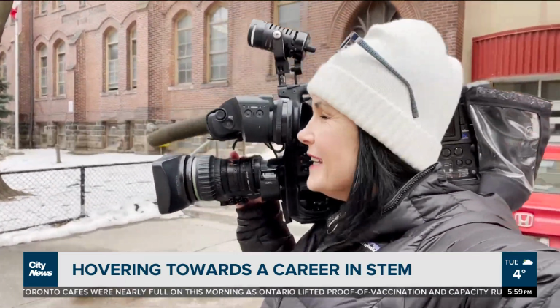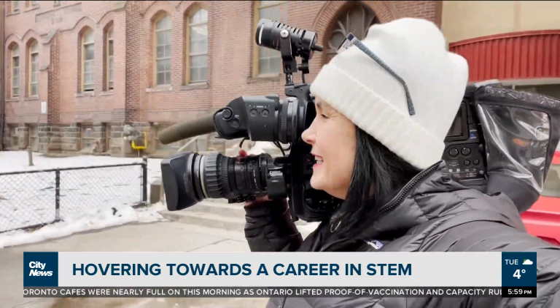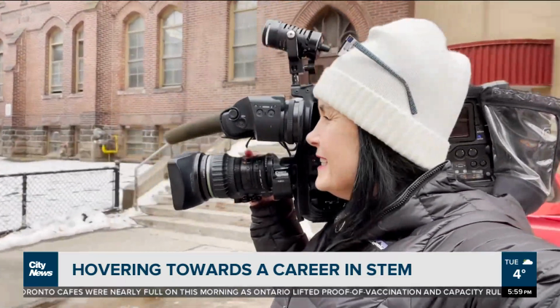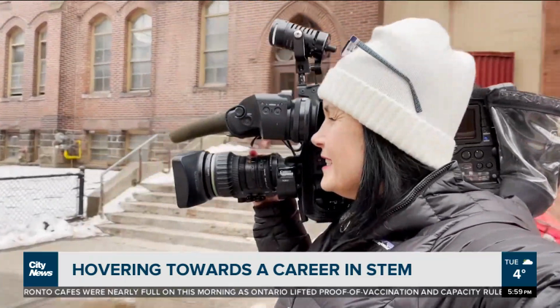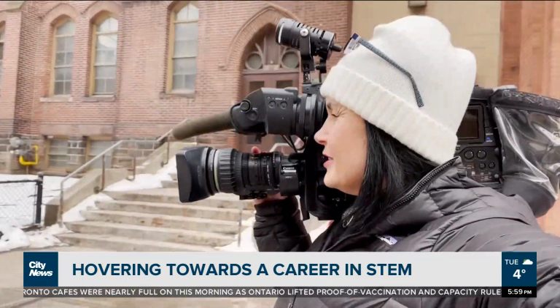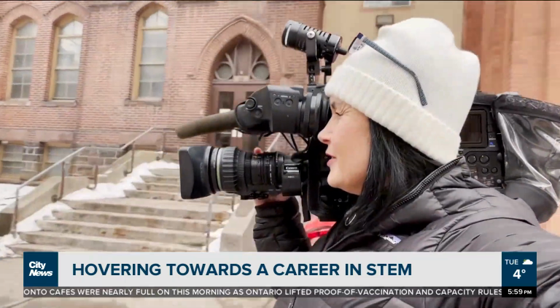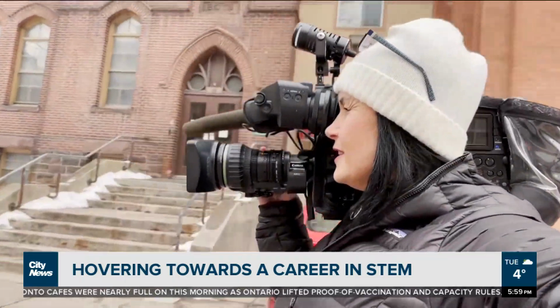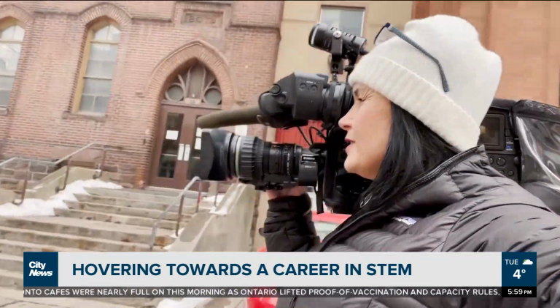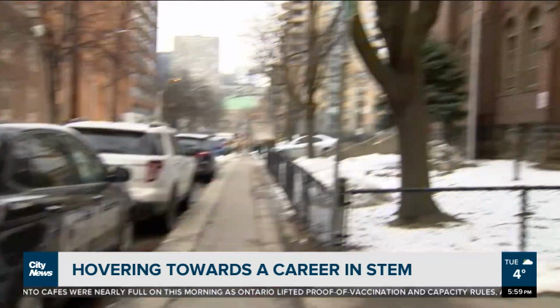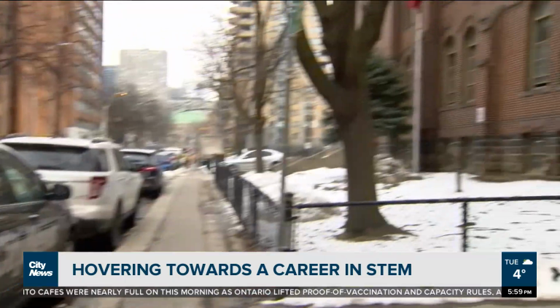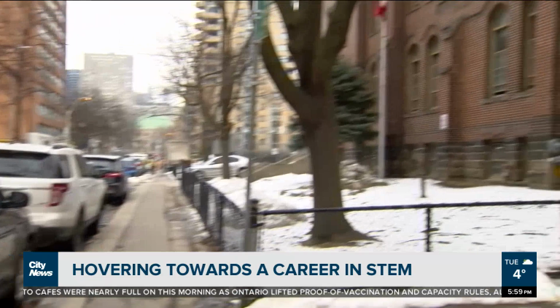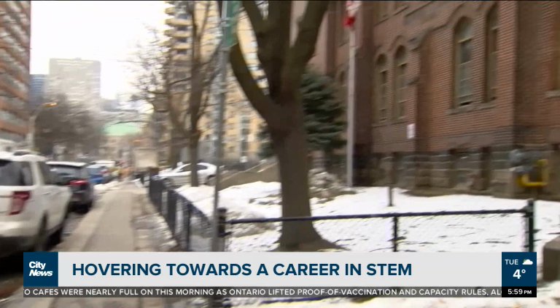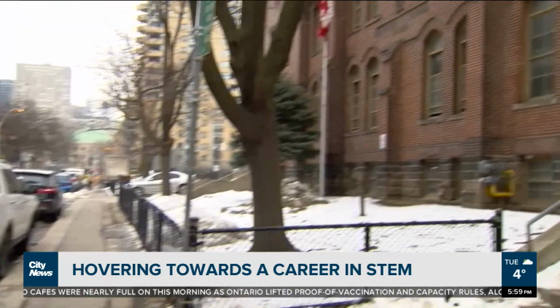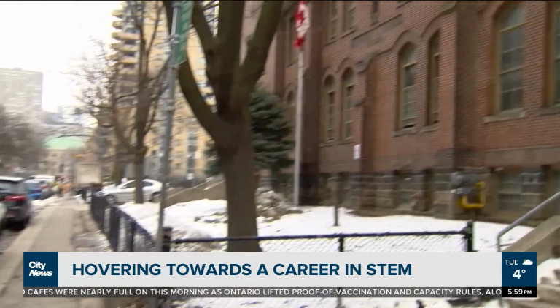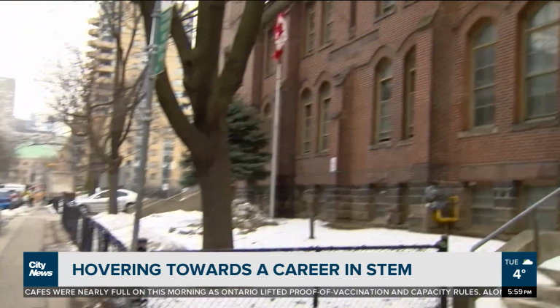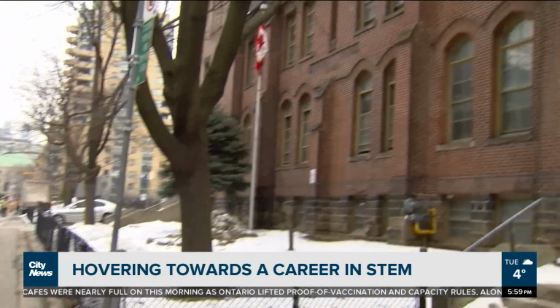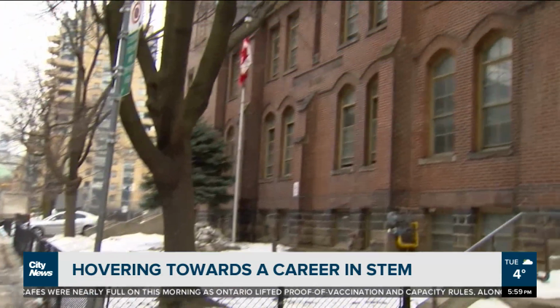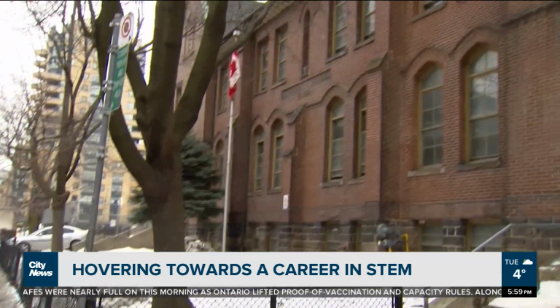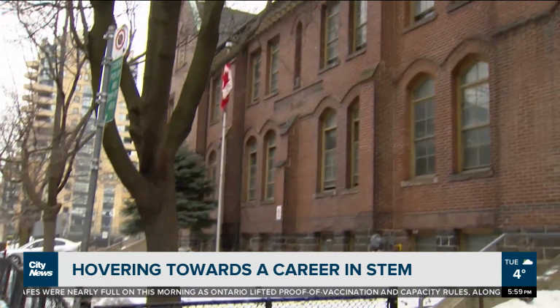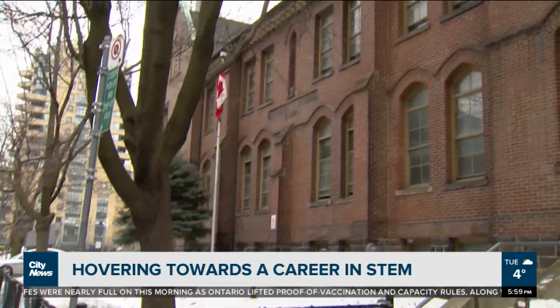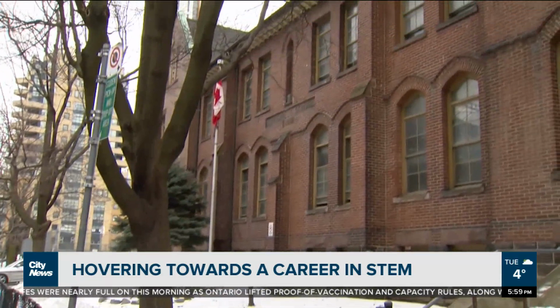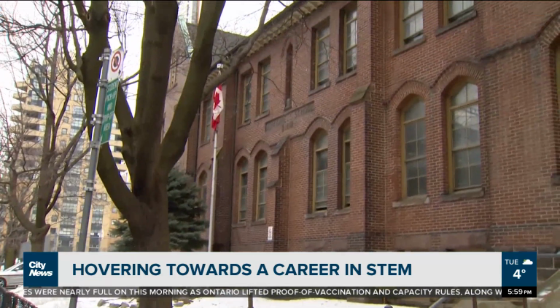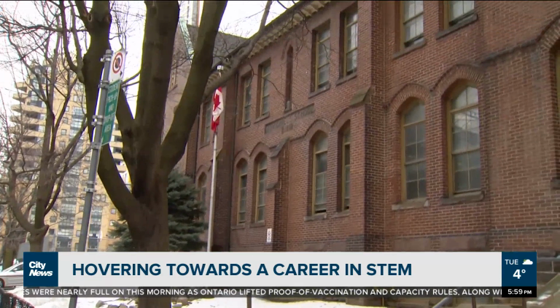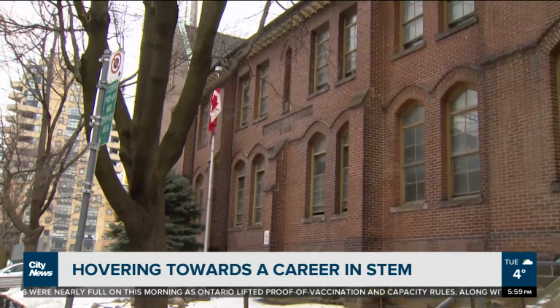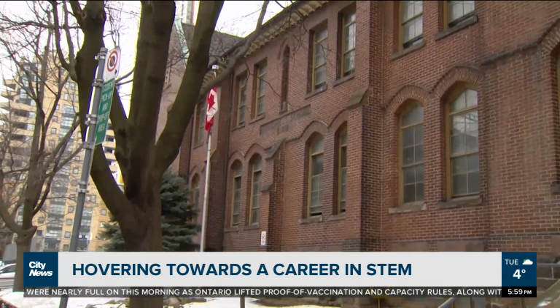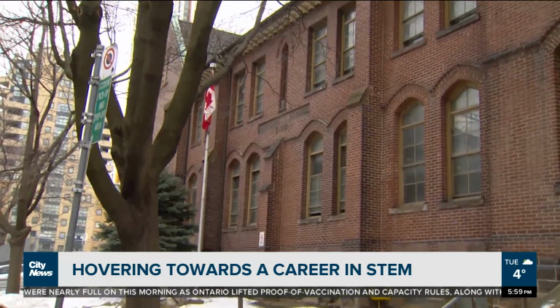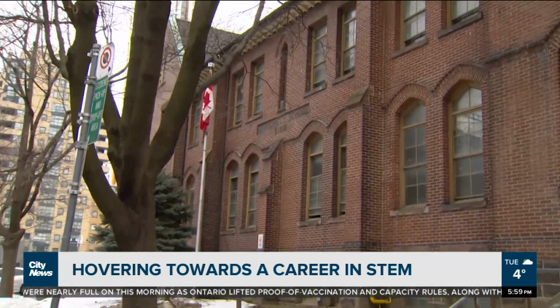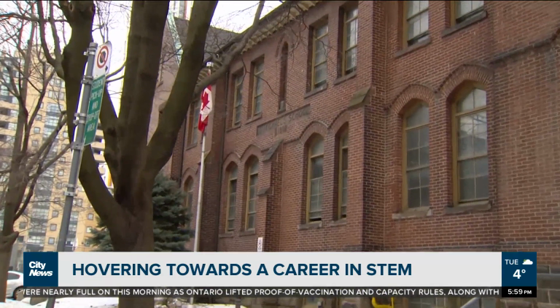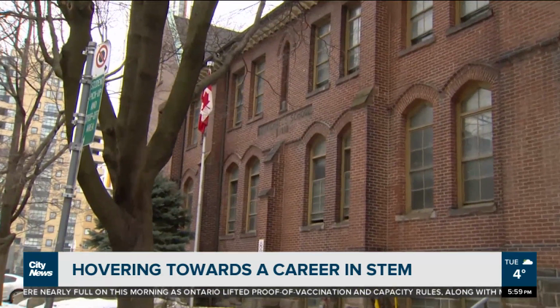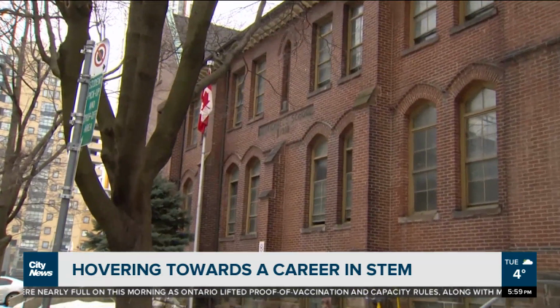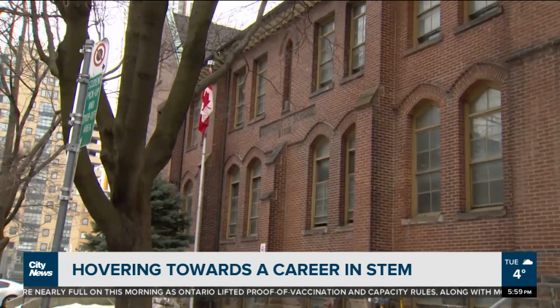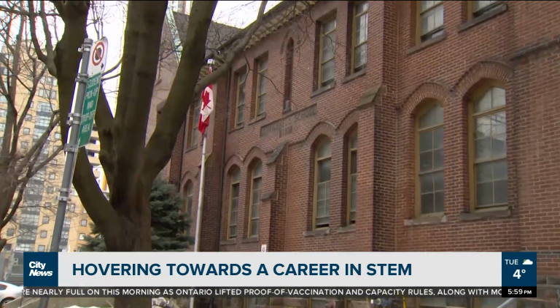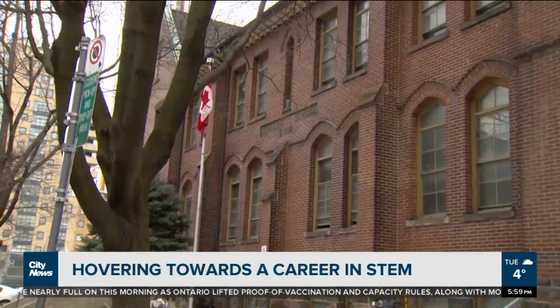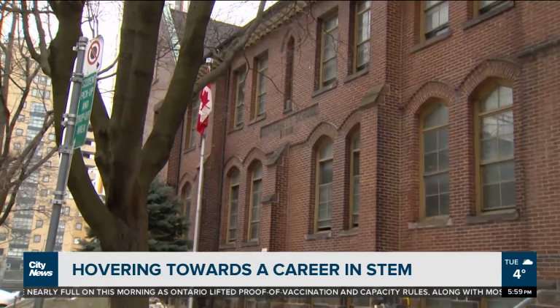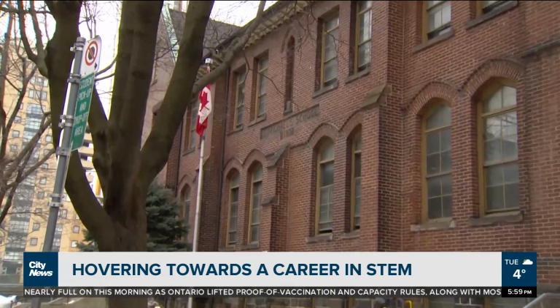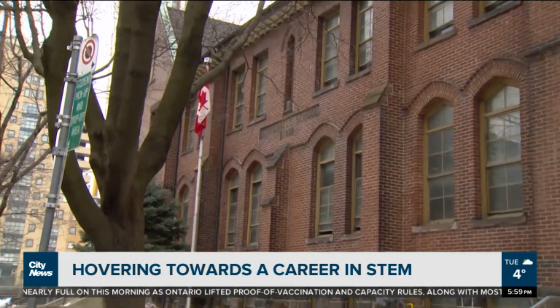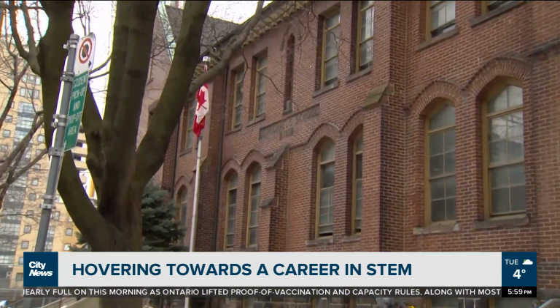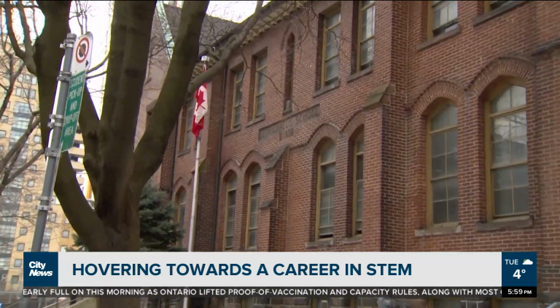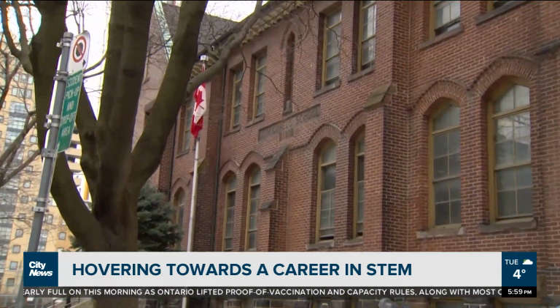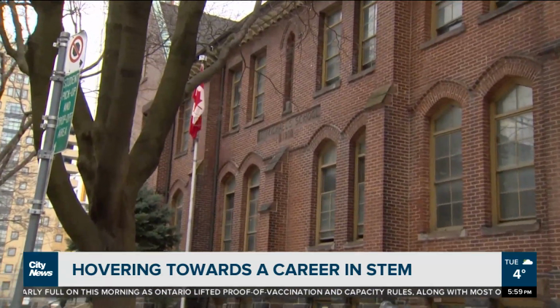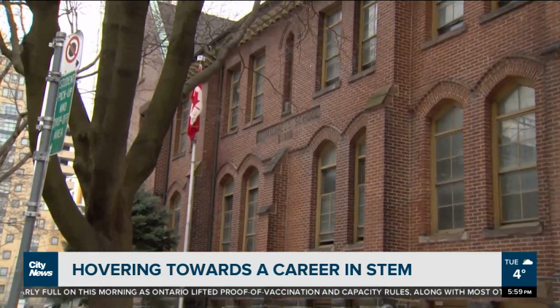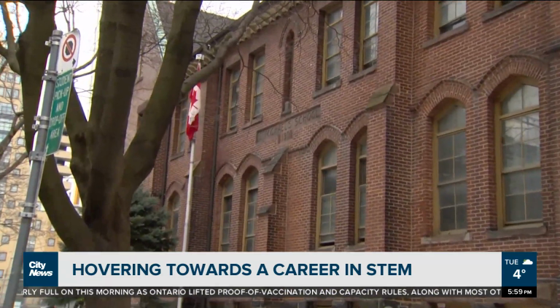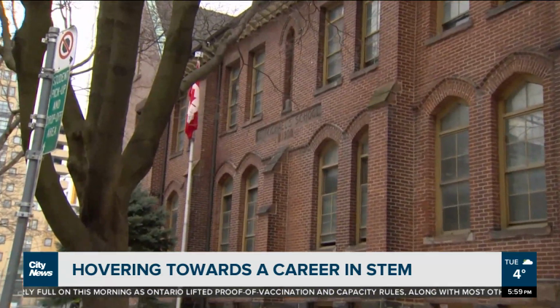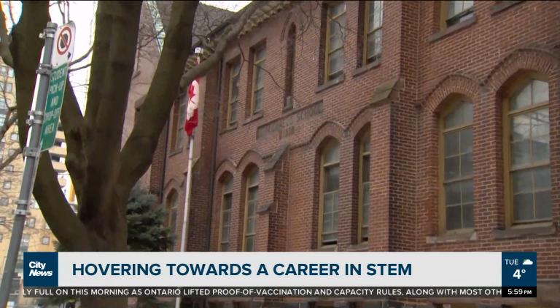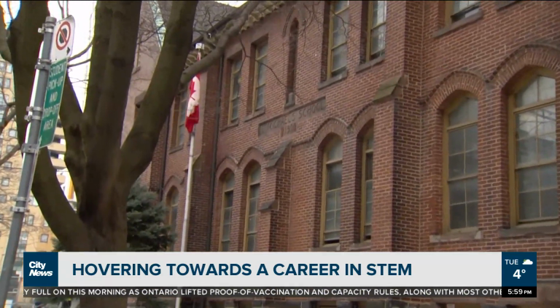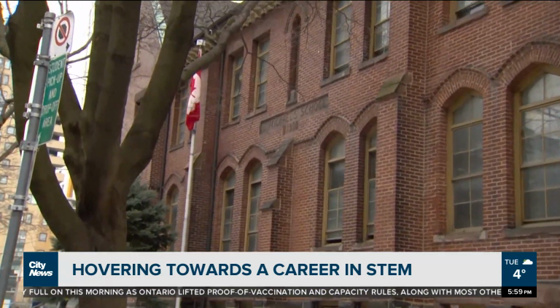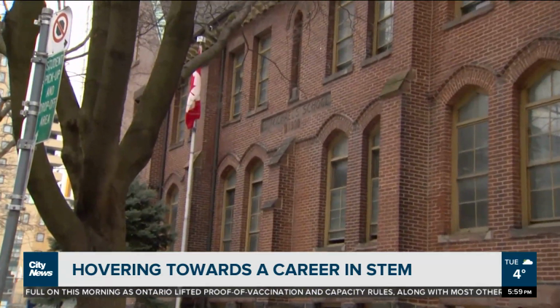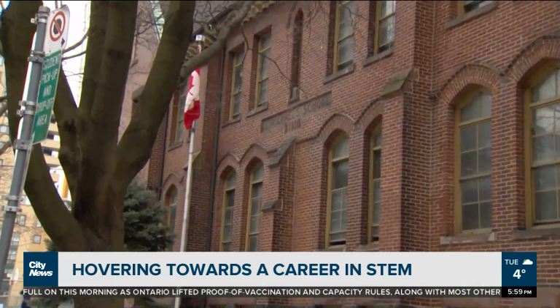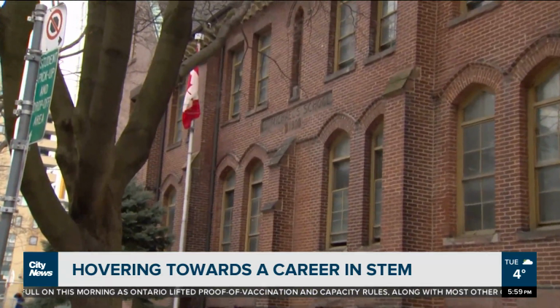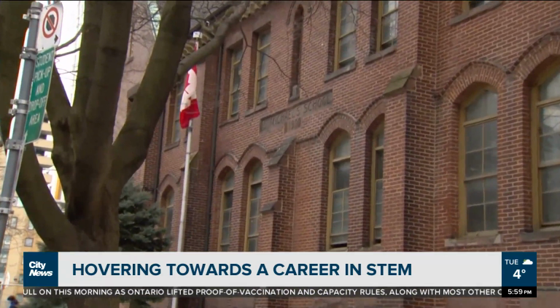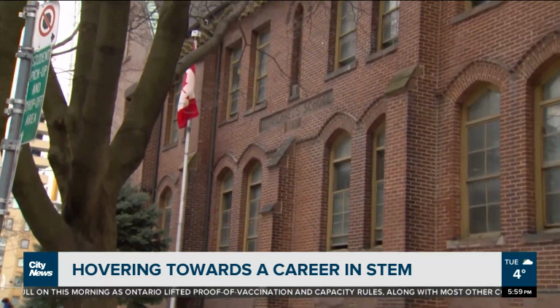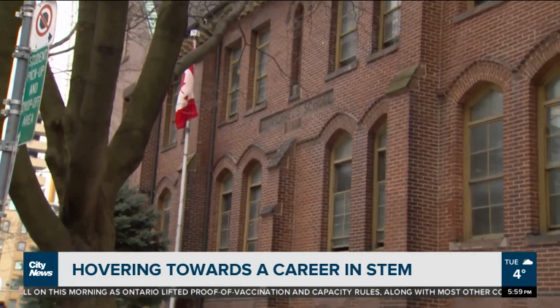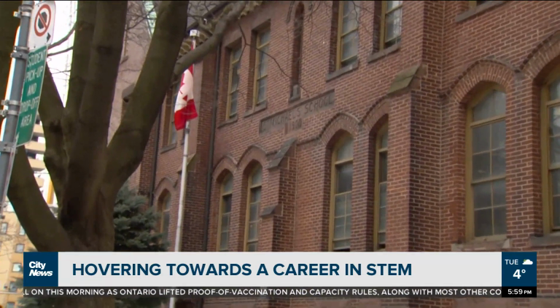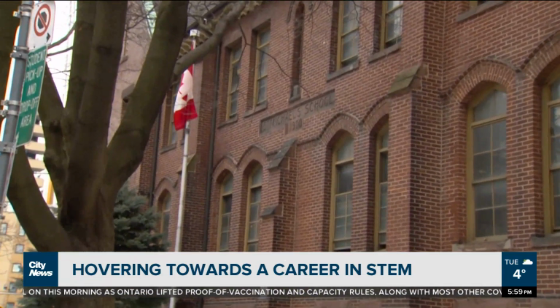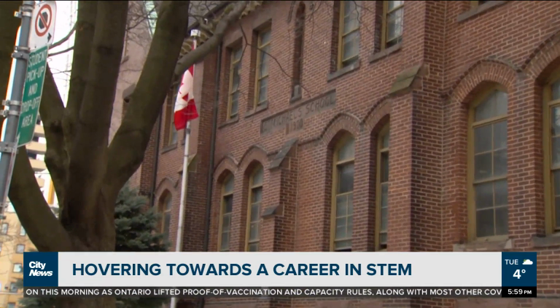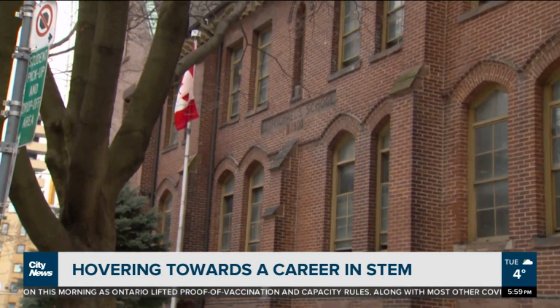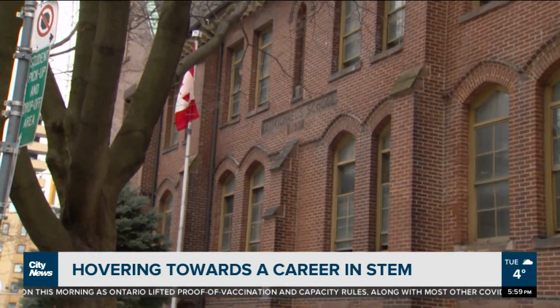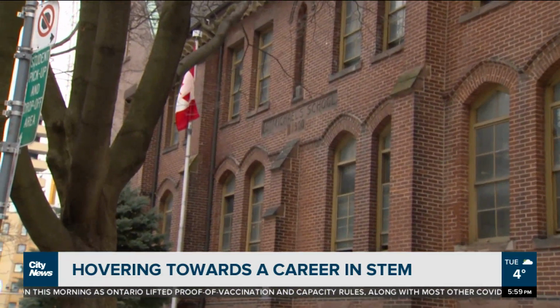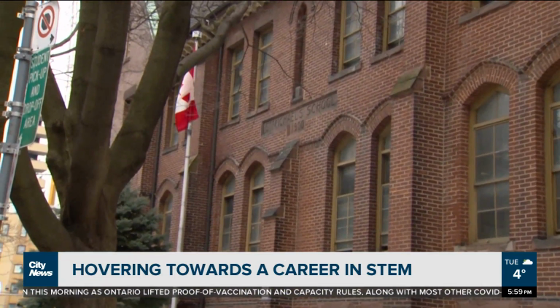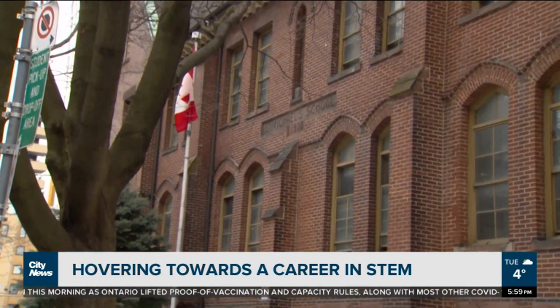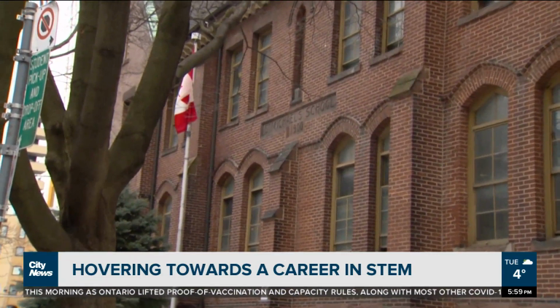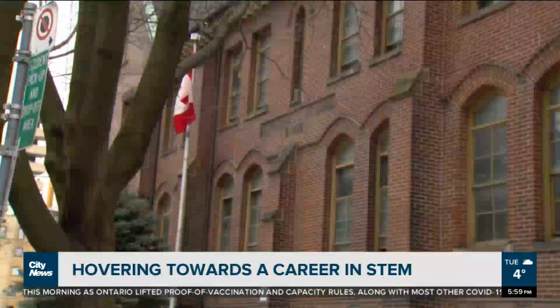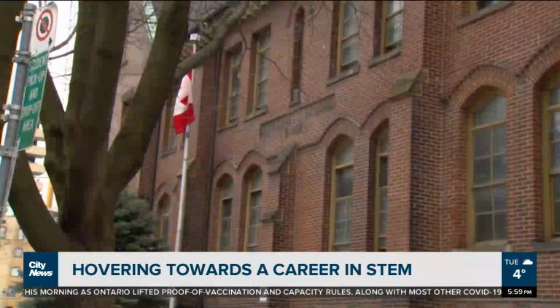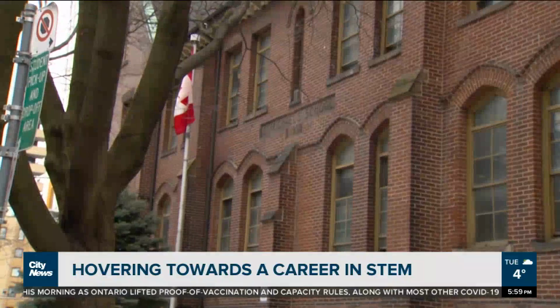These students will find out the final results at the end of March. At St. Michael's Choir School, Audra Browne, City News.